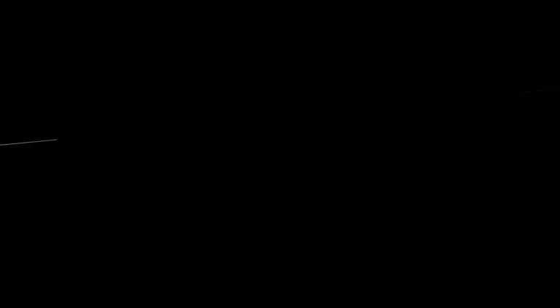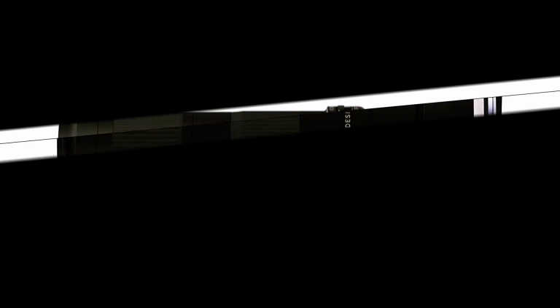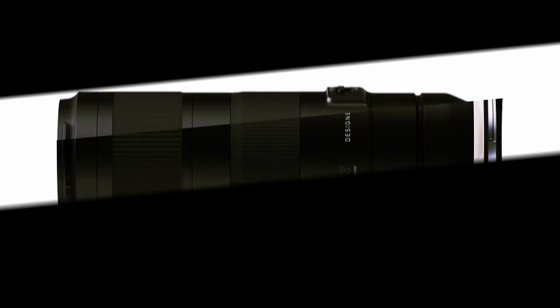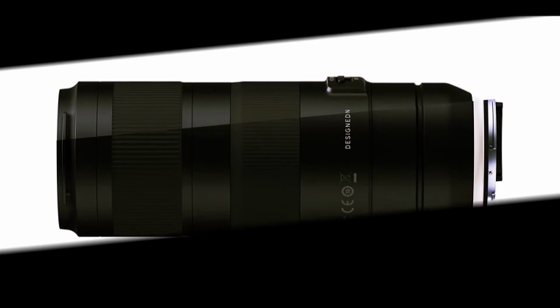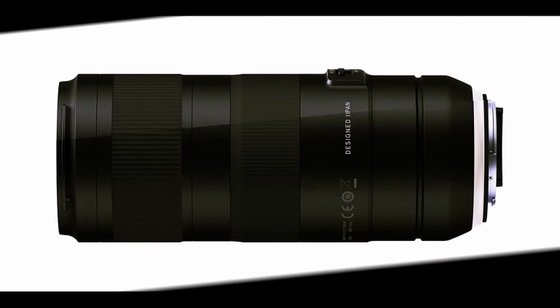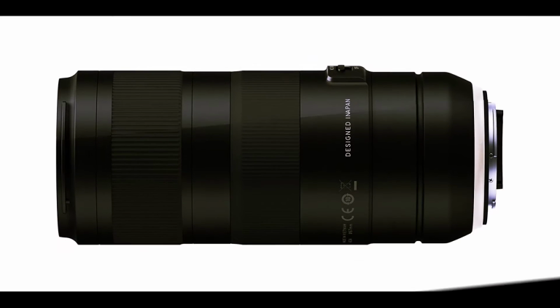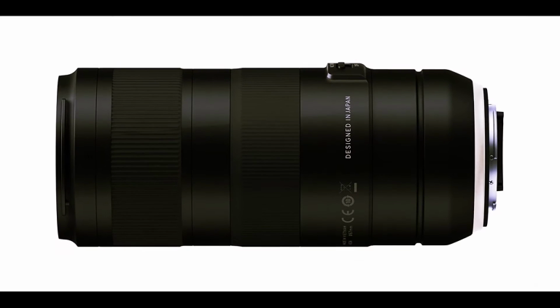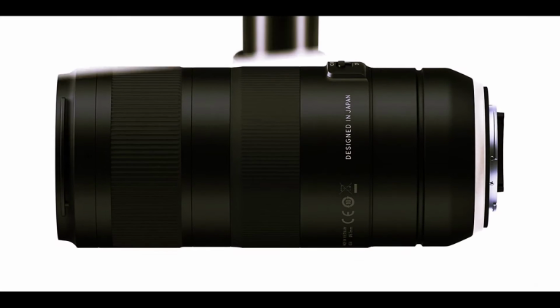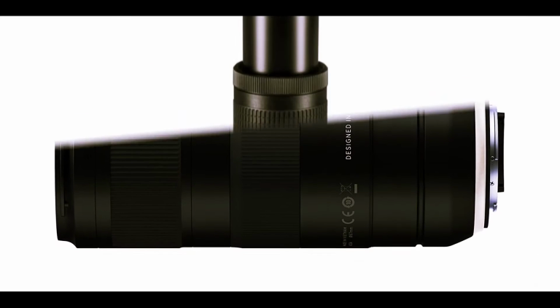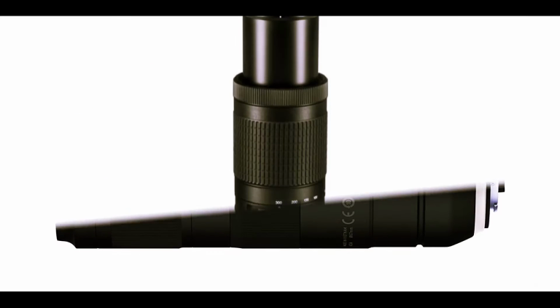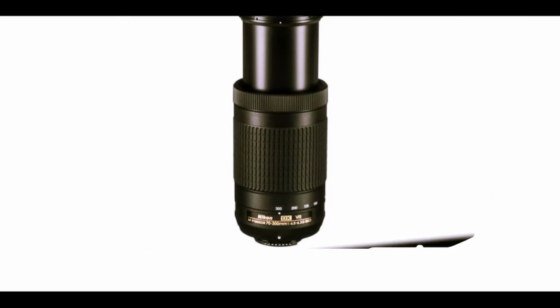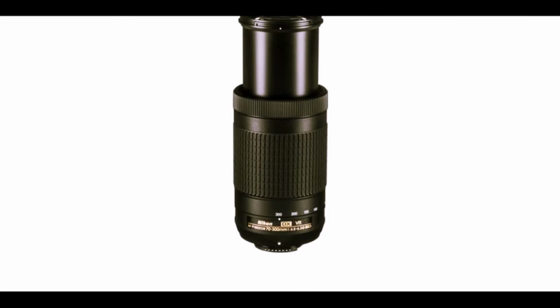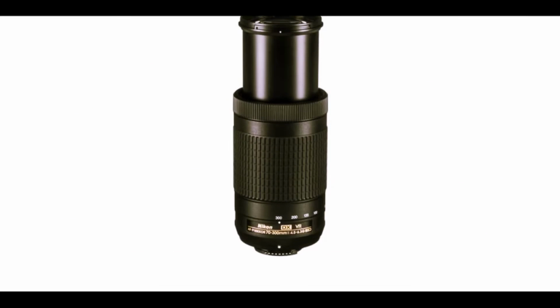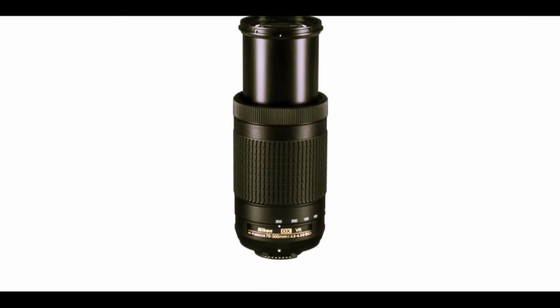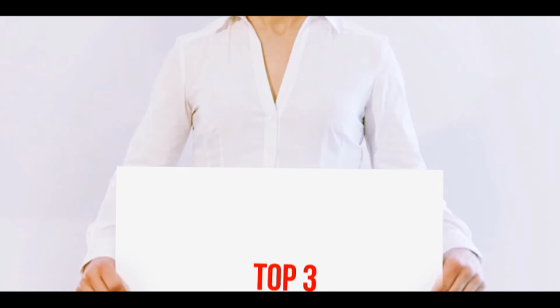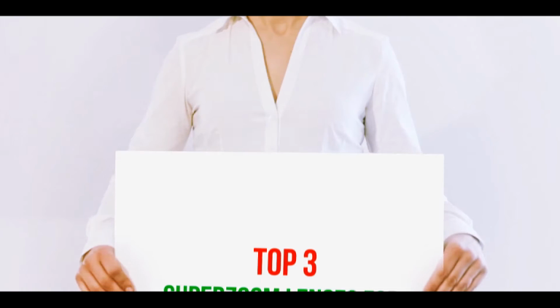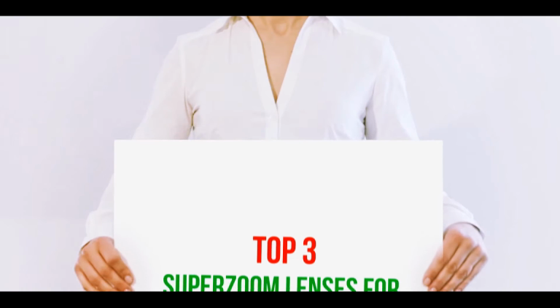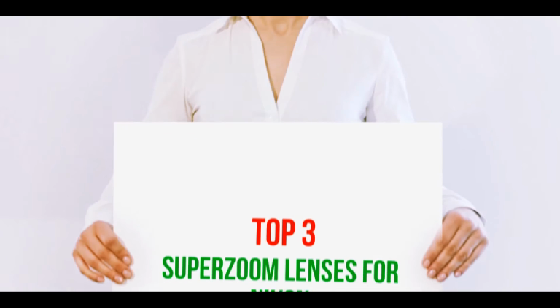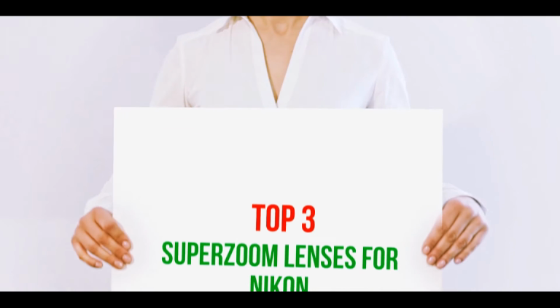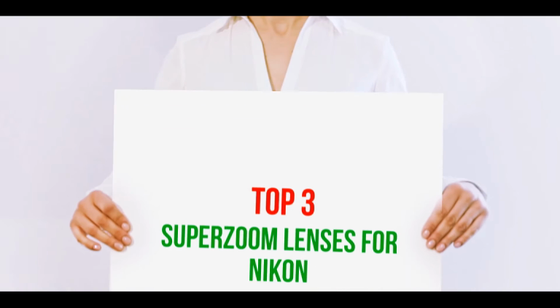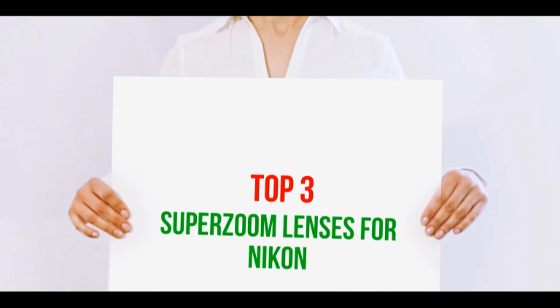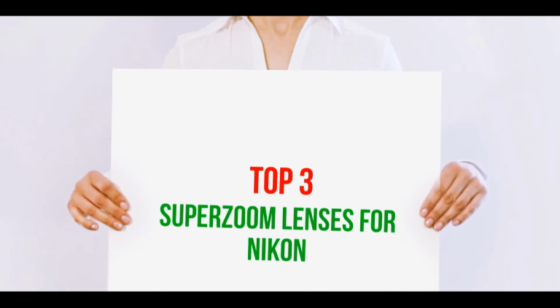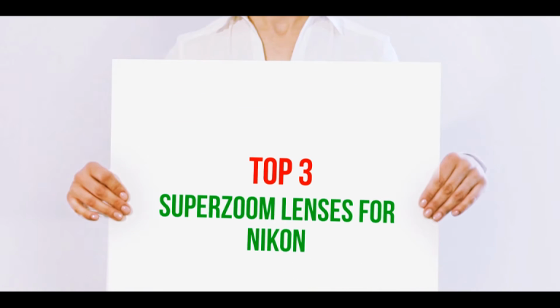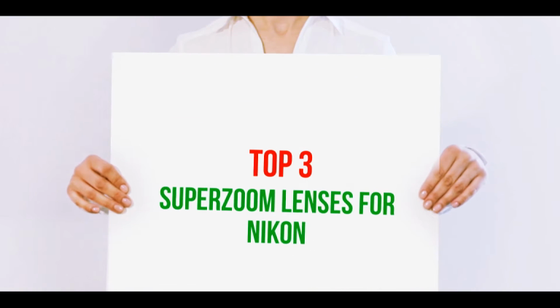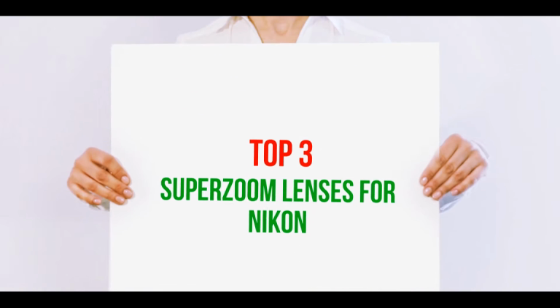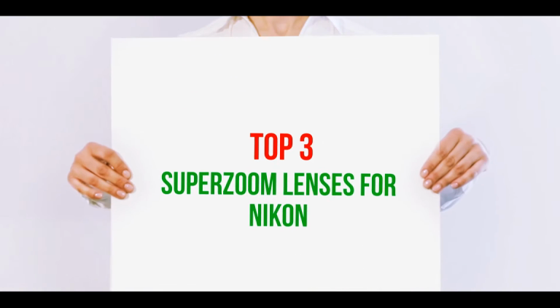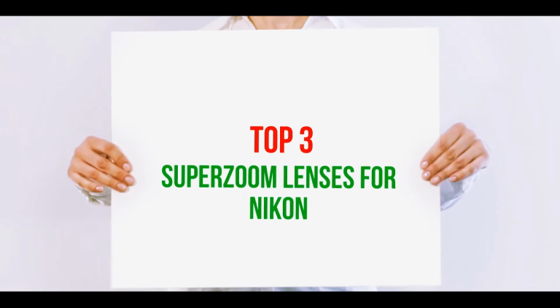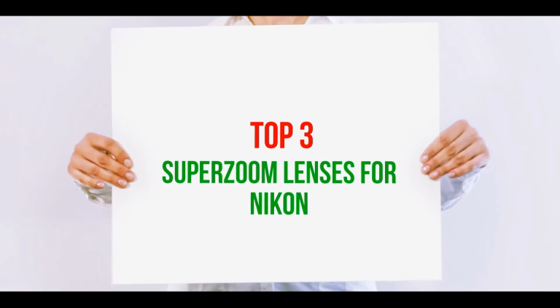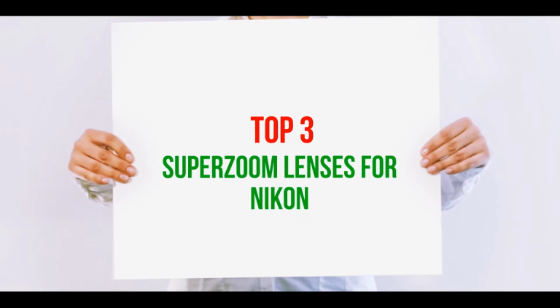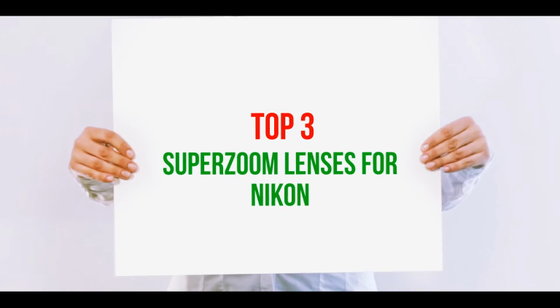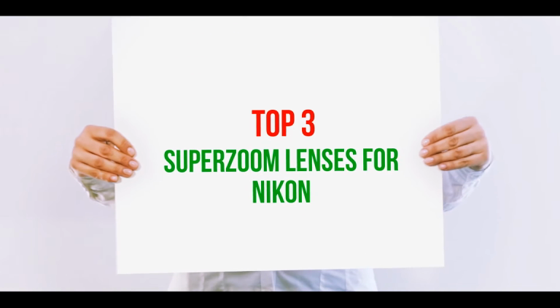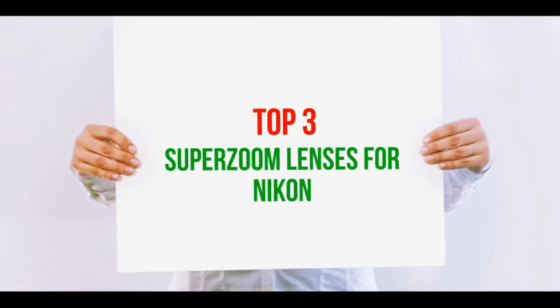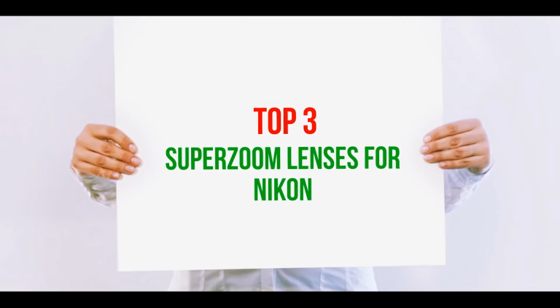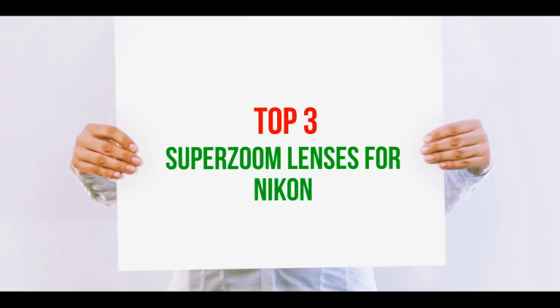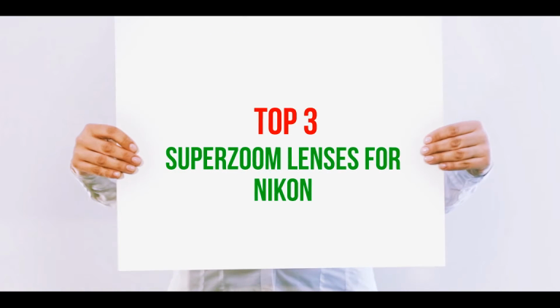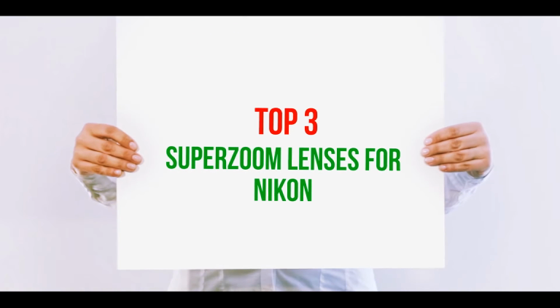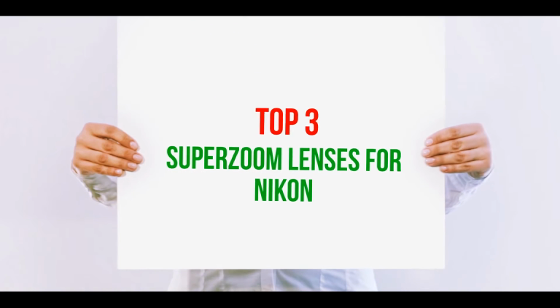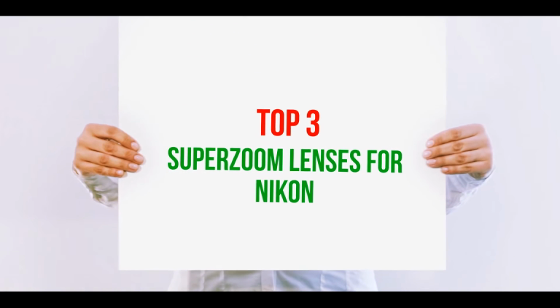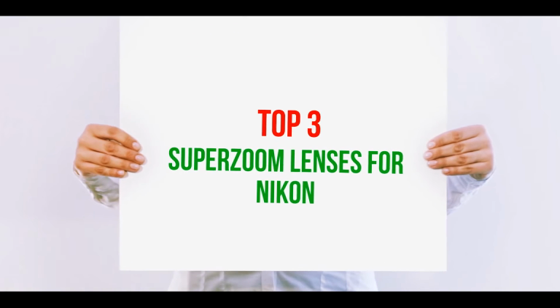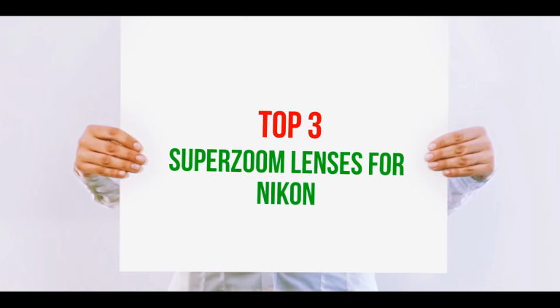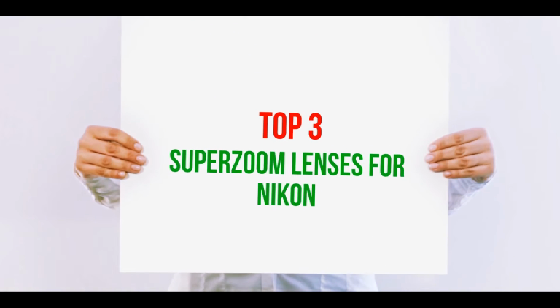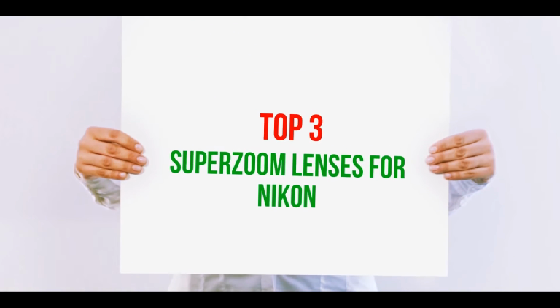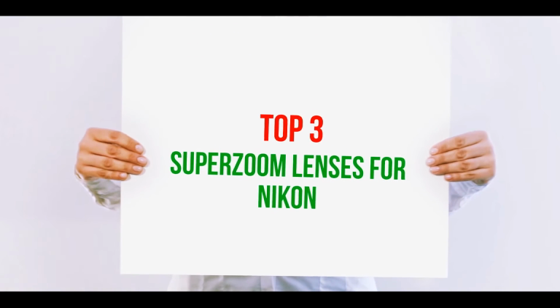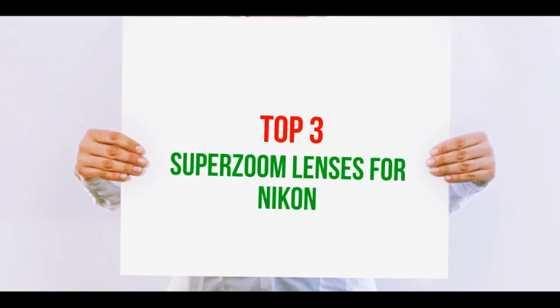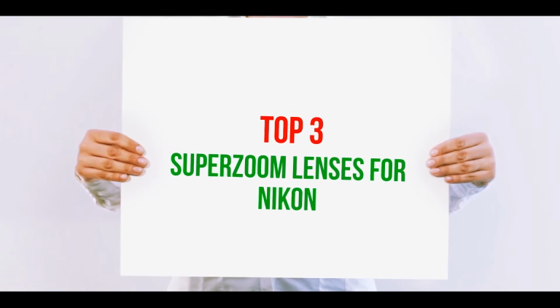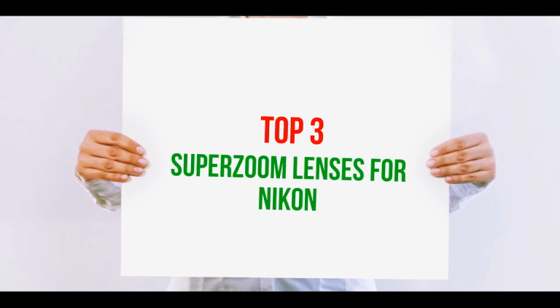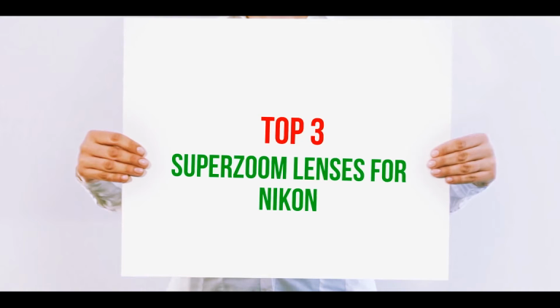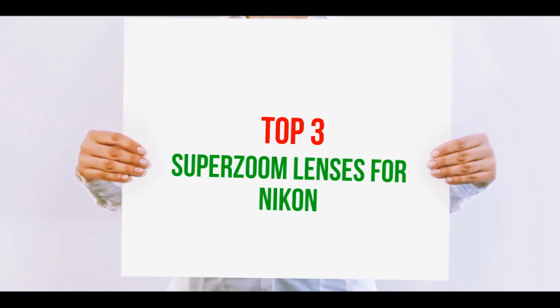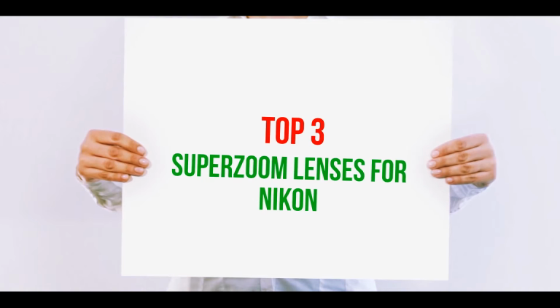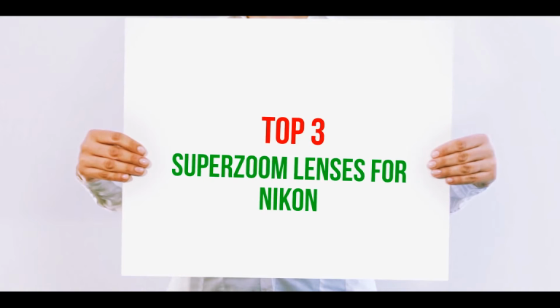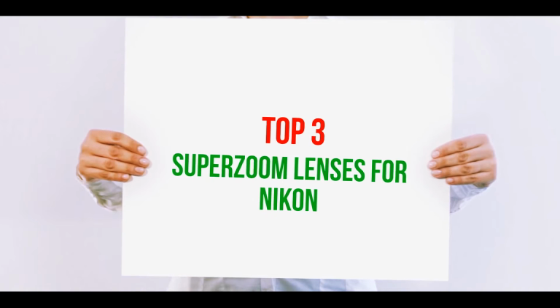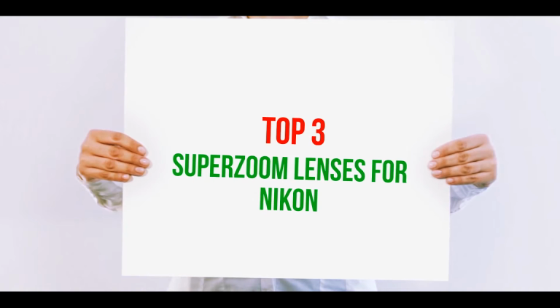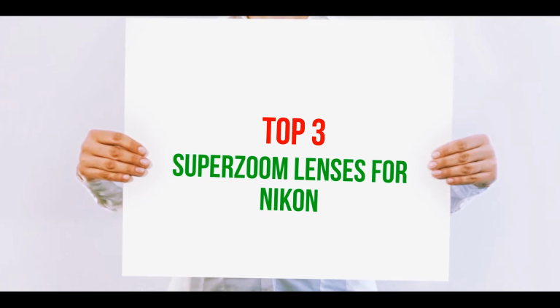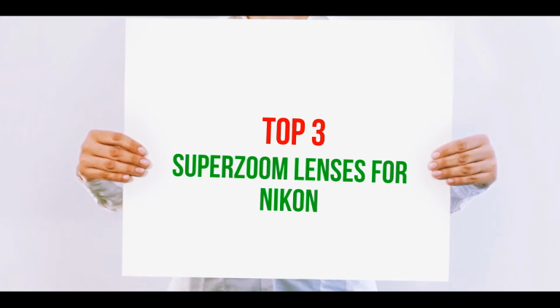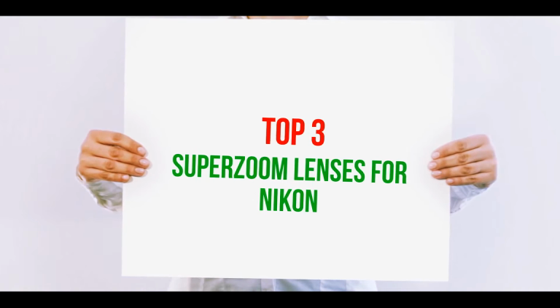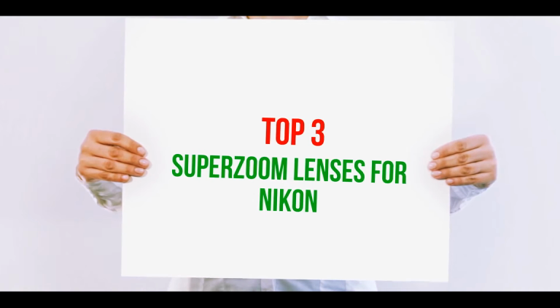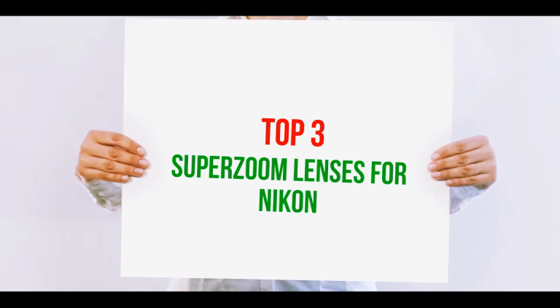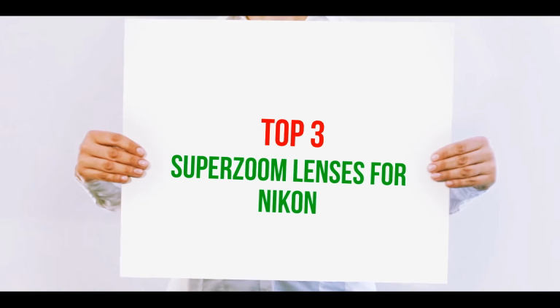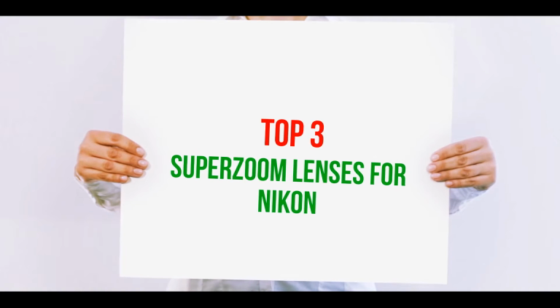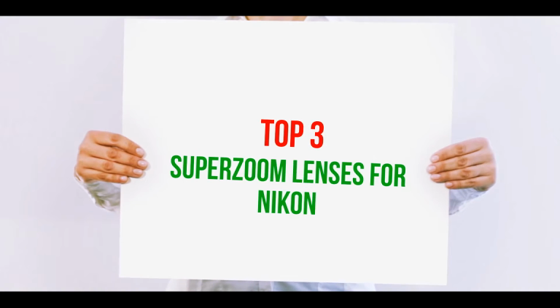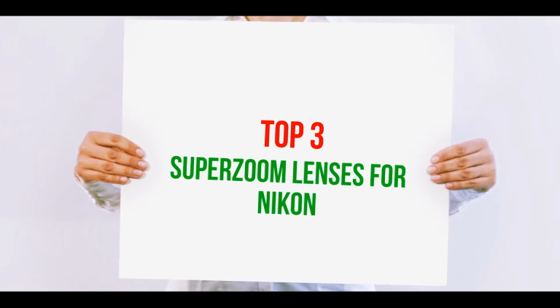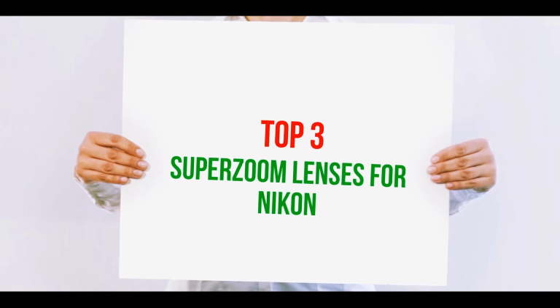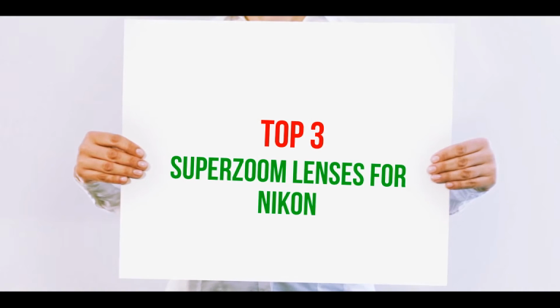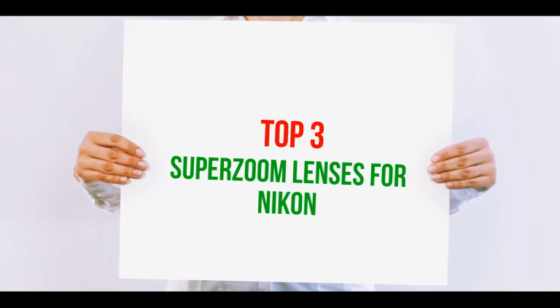Hi guys, welcome back to my channel. In today's video we're gonna check out the top three best super zoom lenses for Nikon.